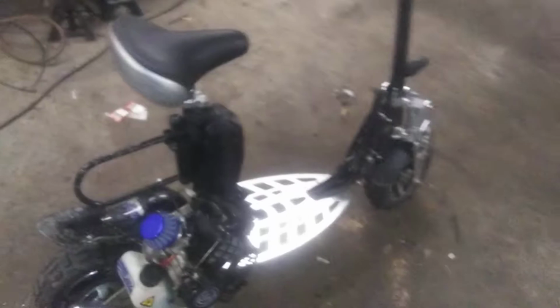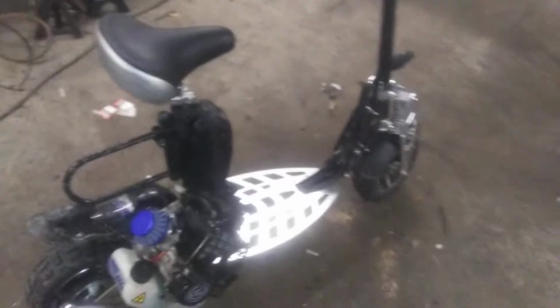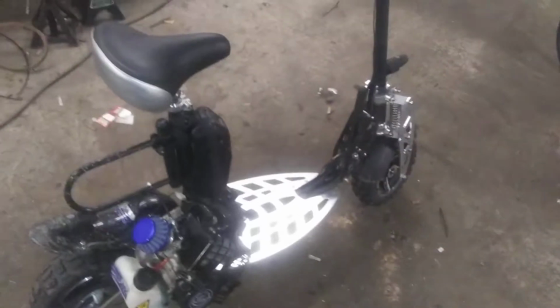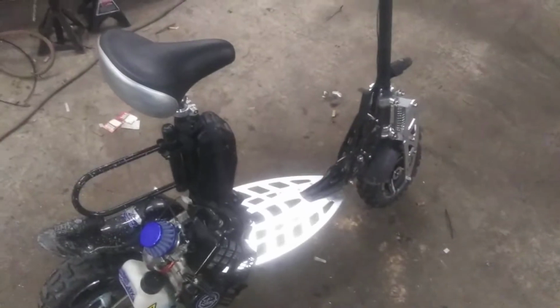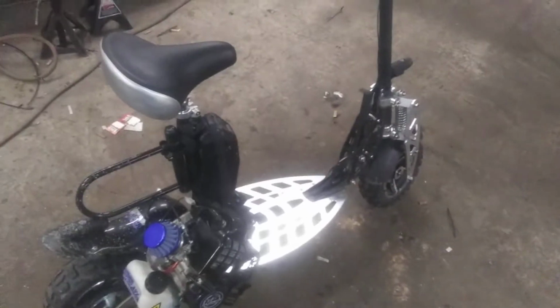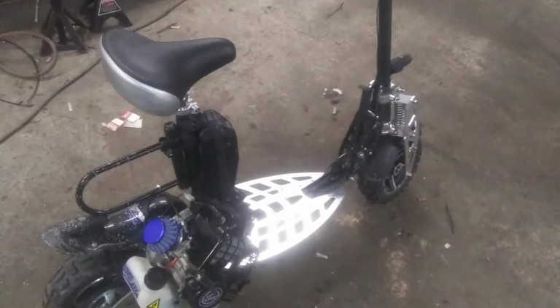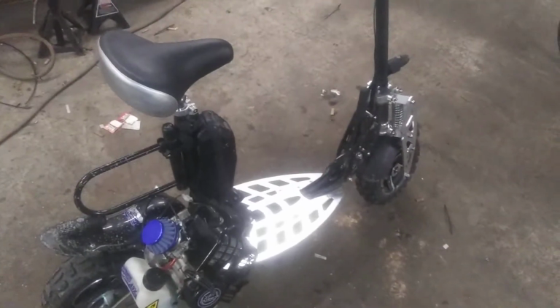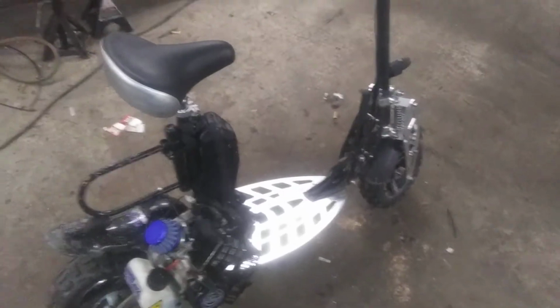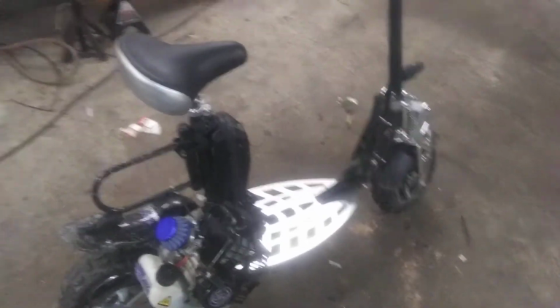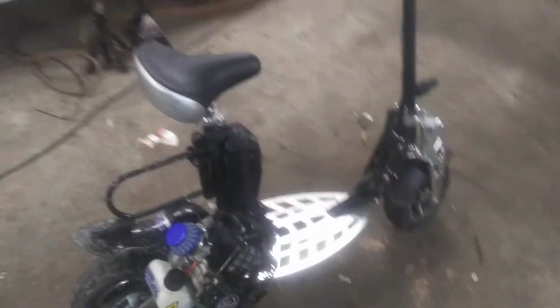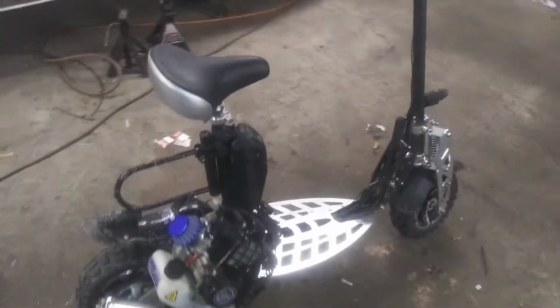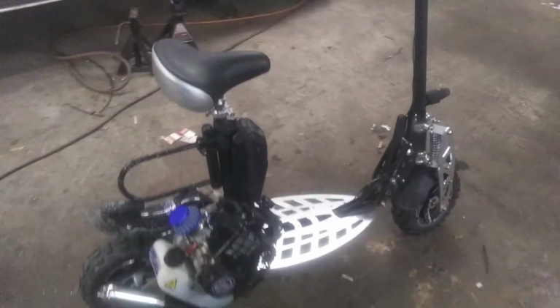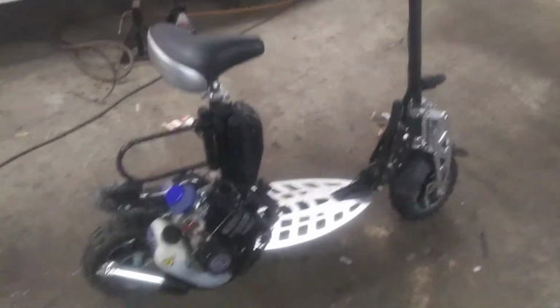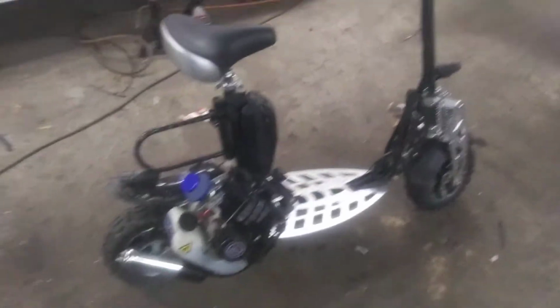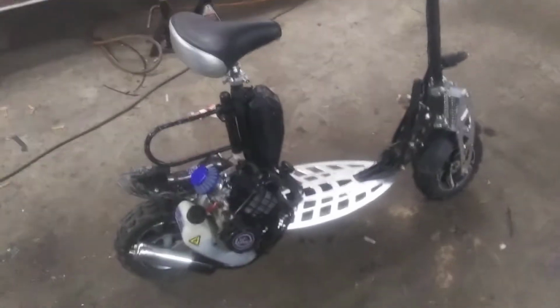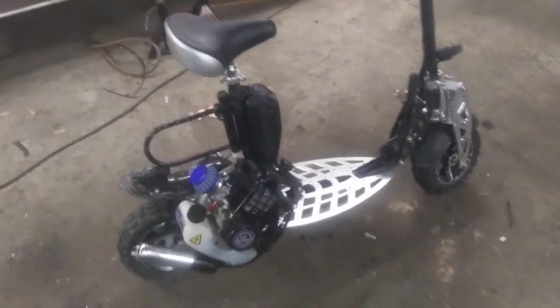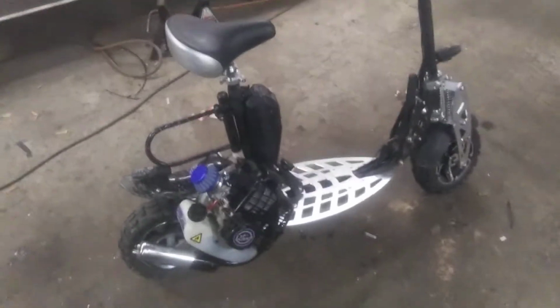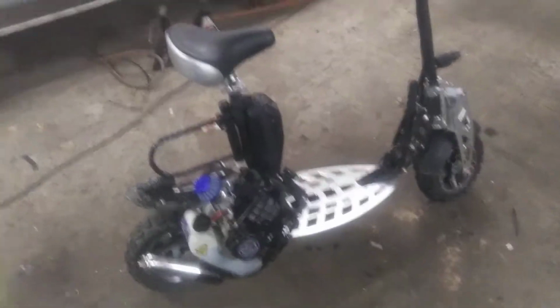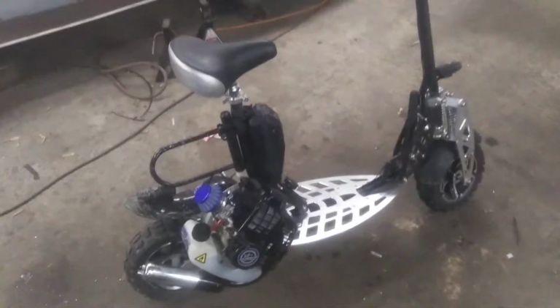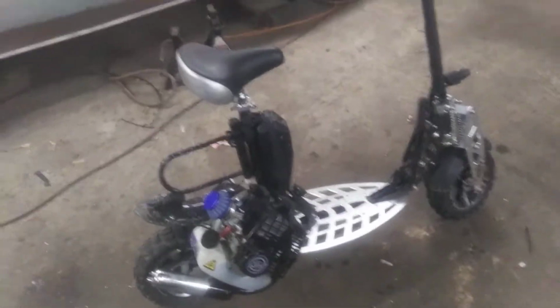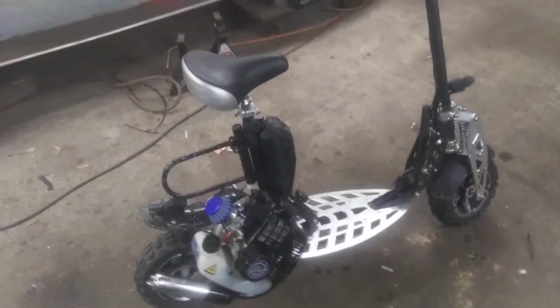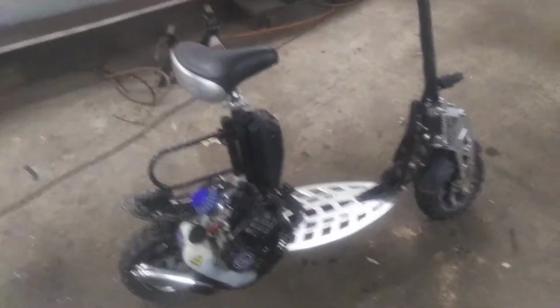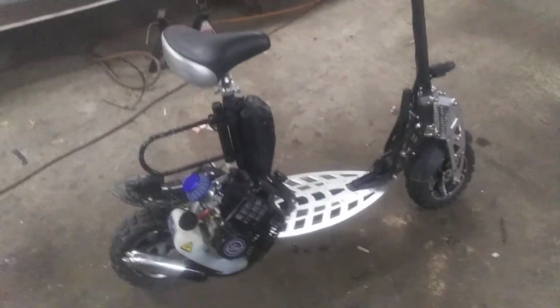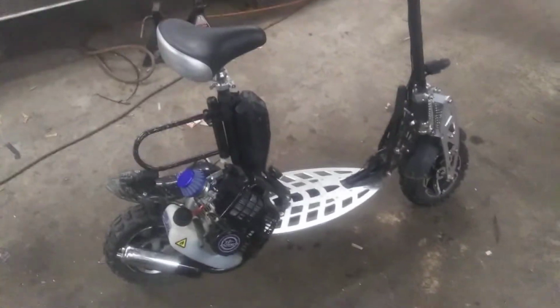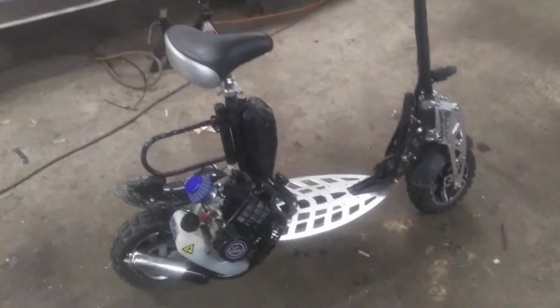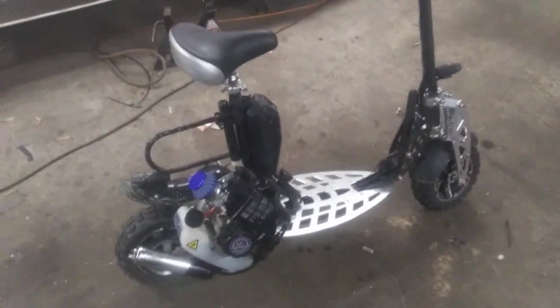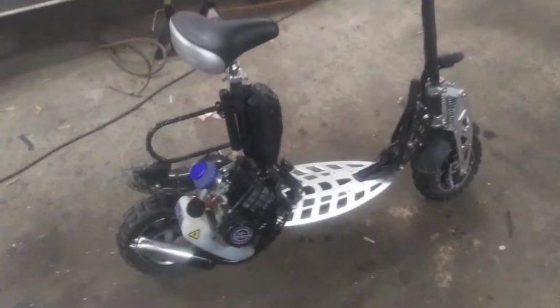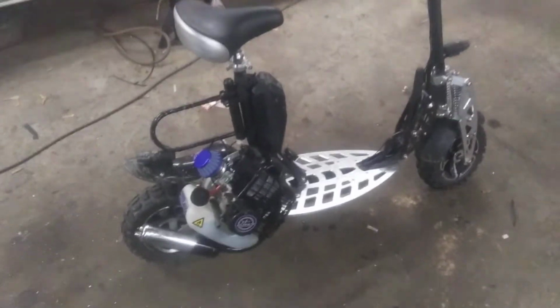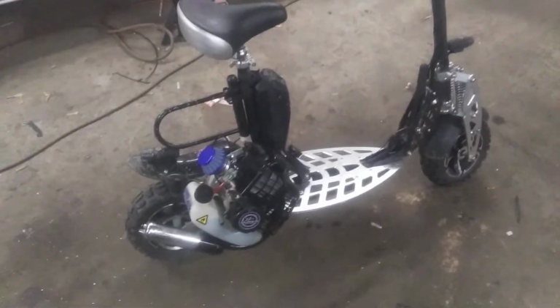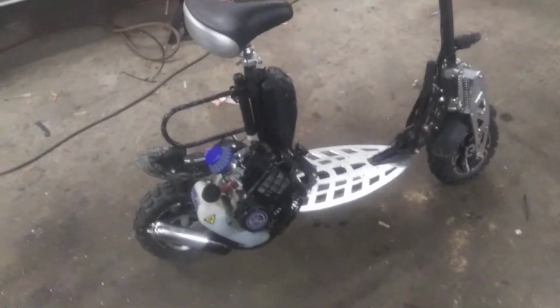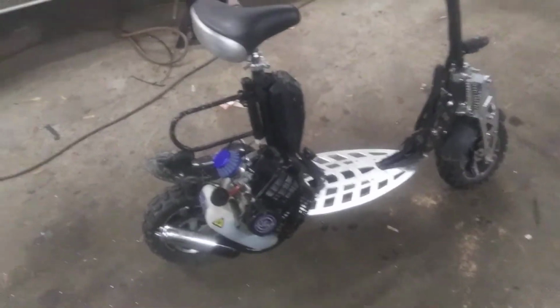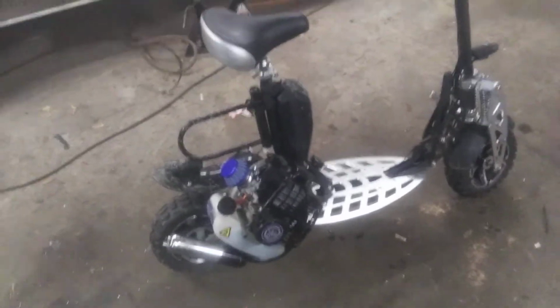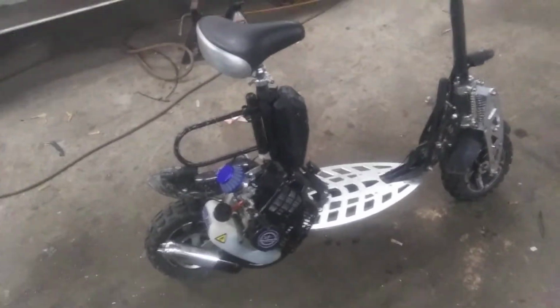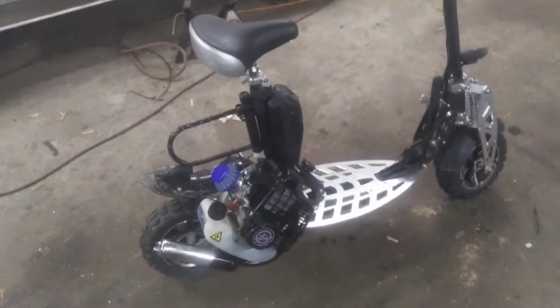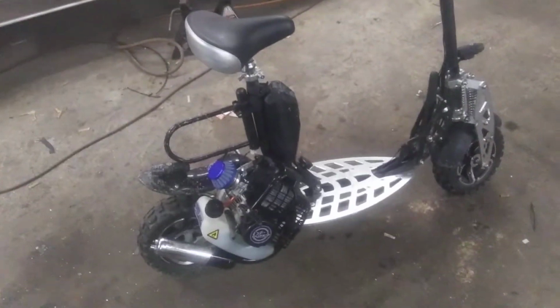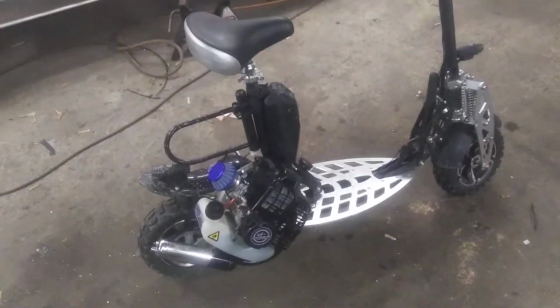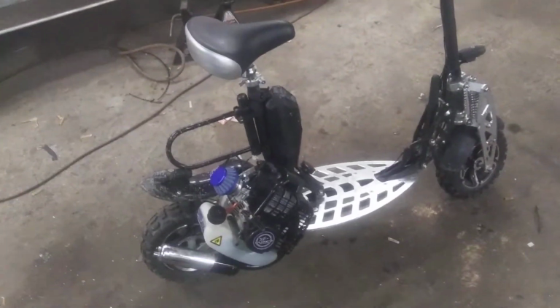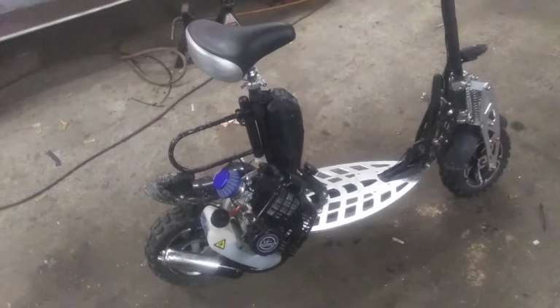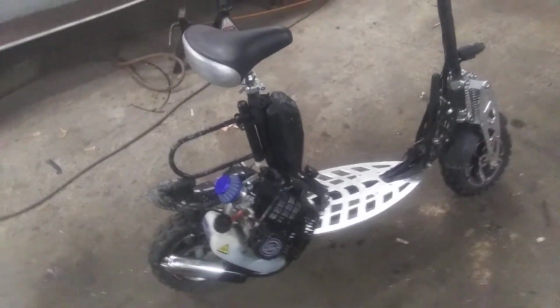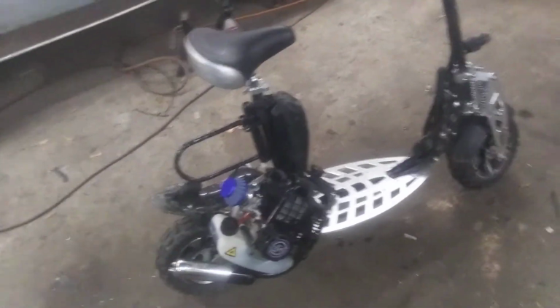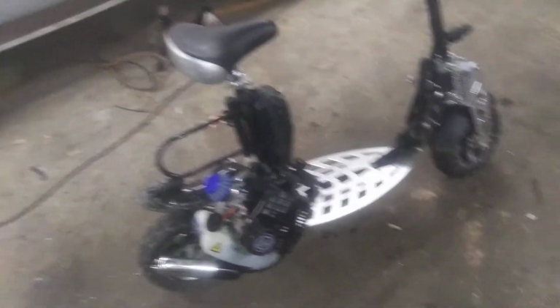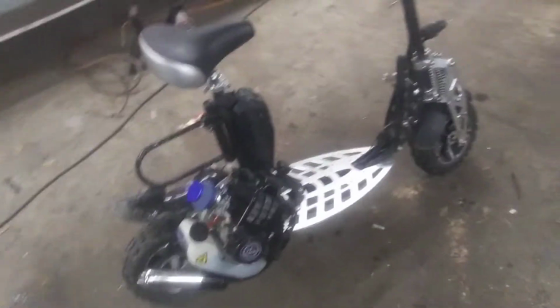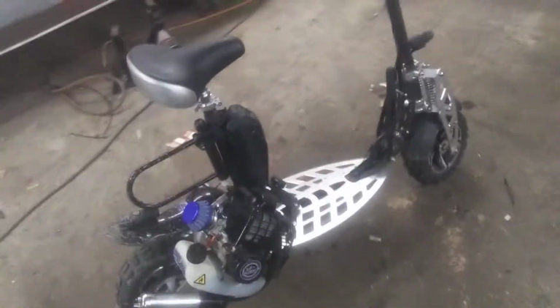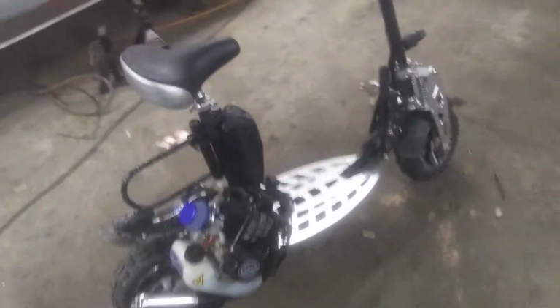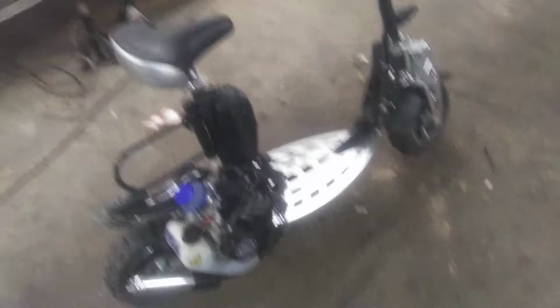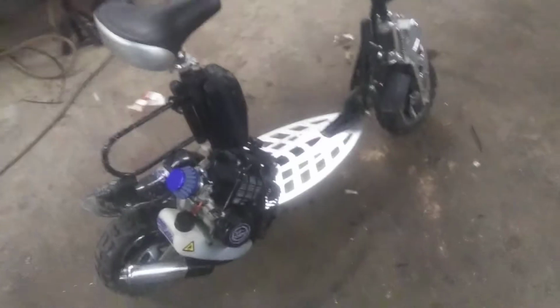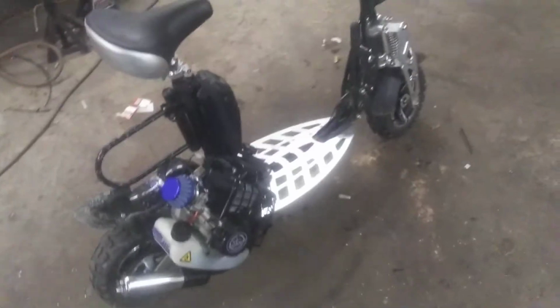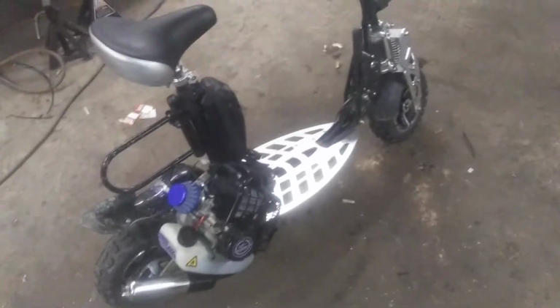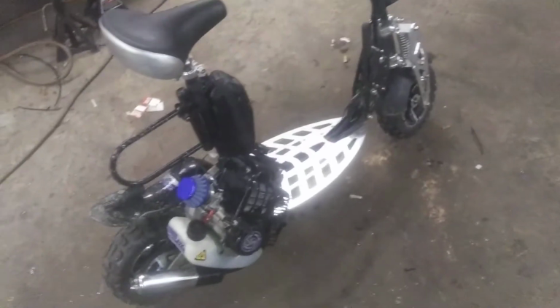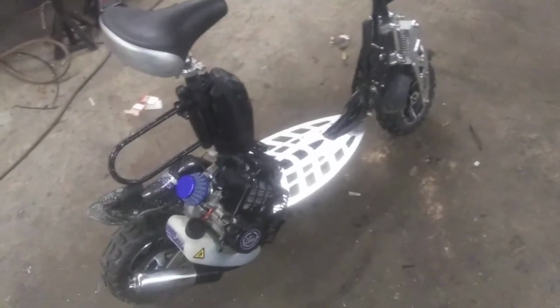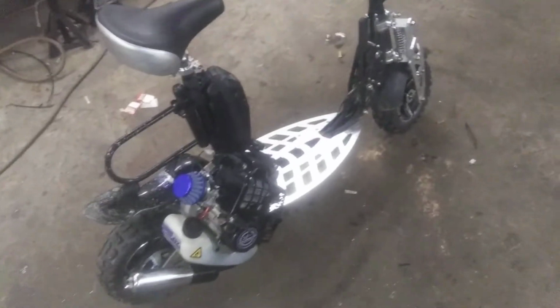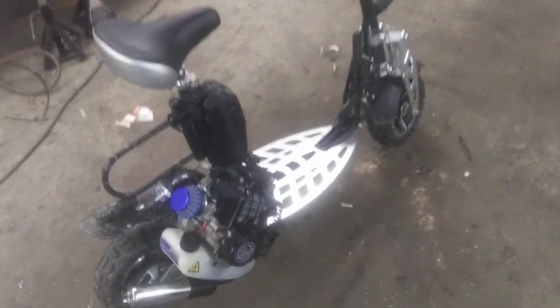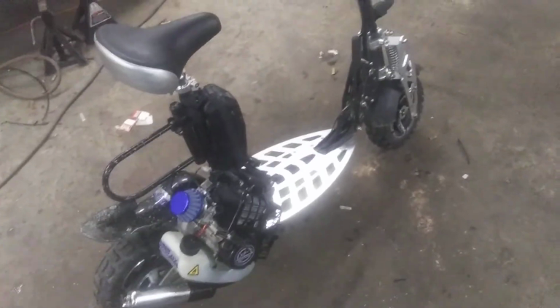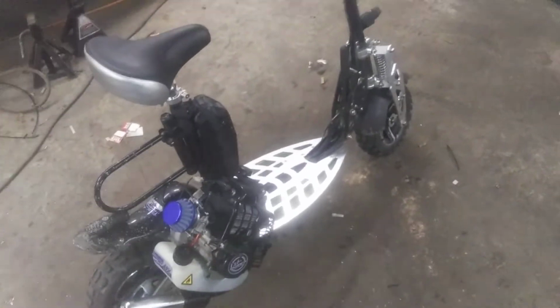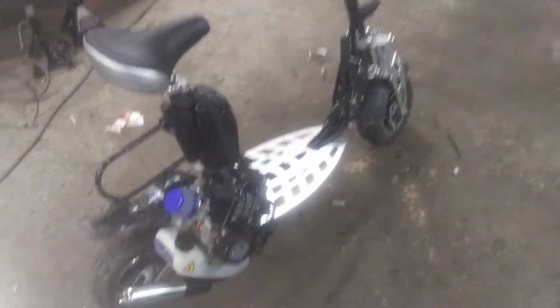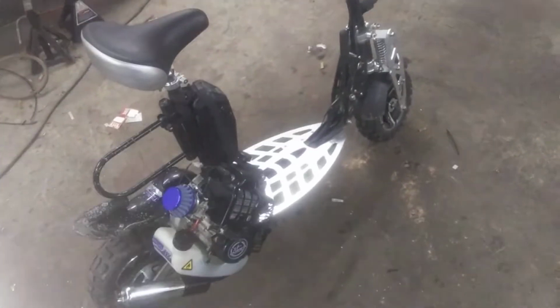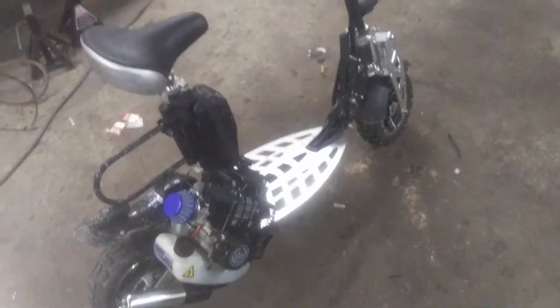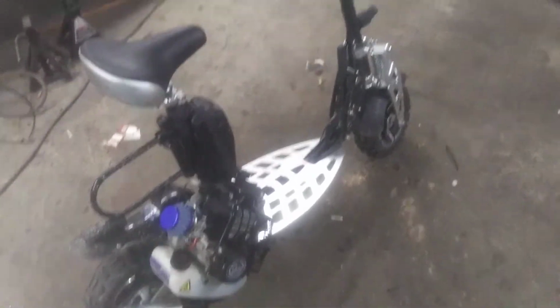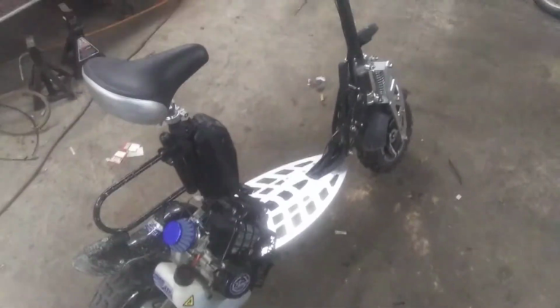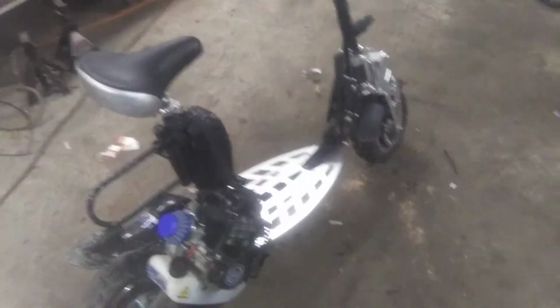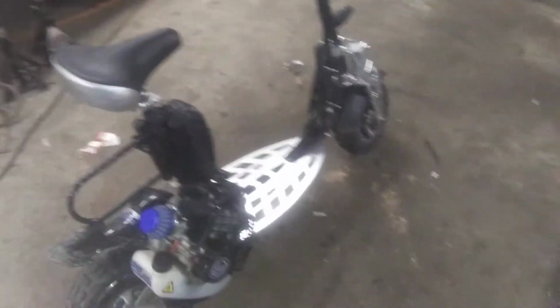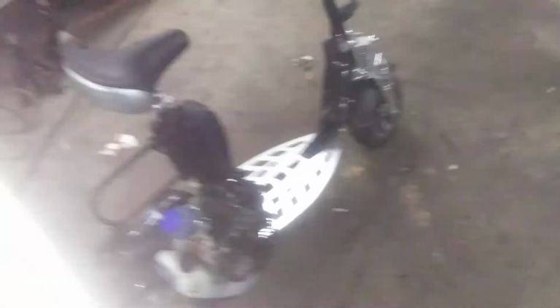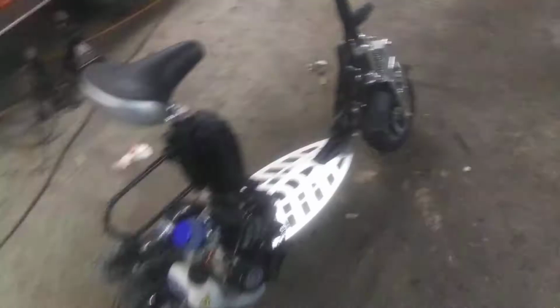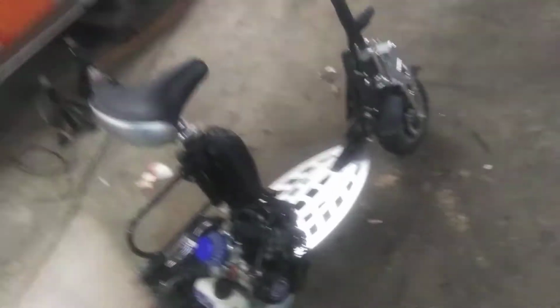Alright, hey guys, I'm just going to do this video real quick. It's nine degrees out in my garage and I don't feel like being out here too long.